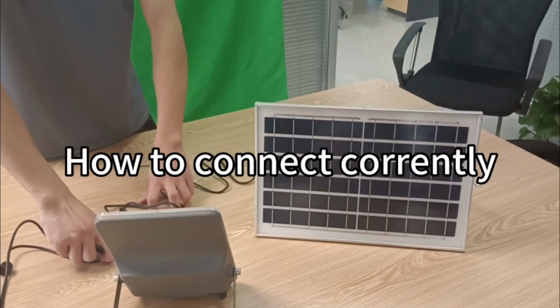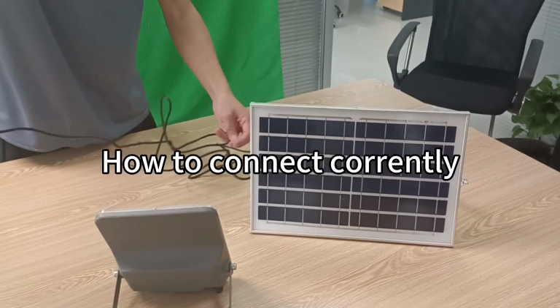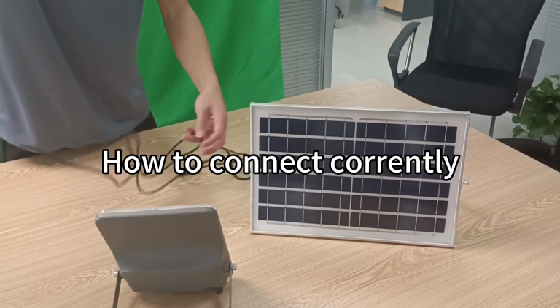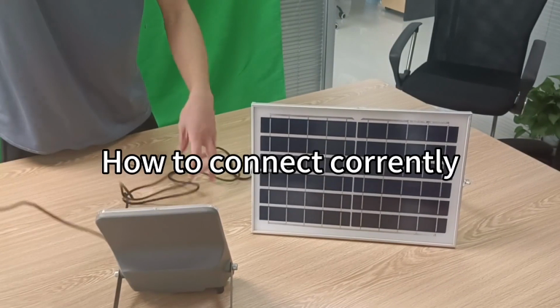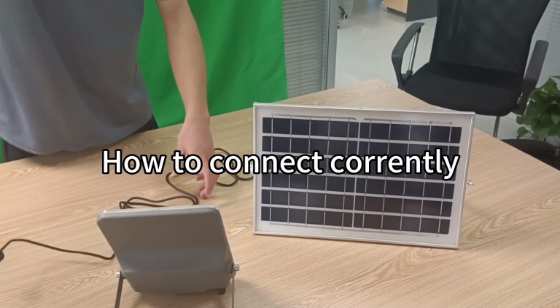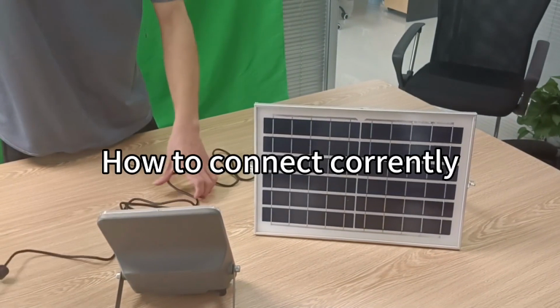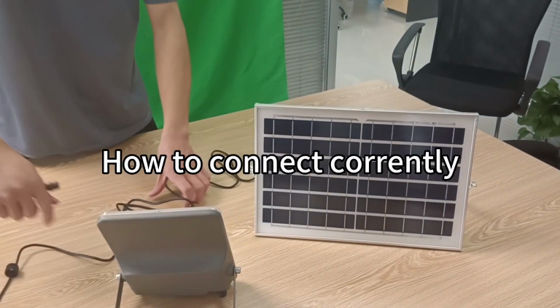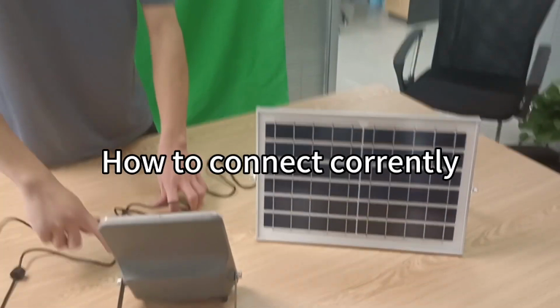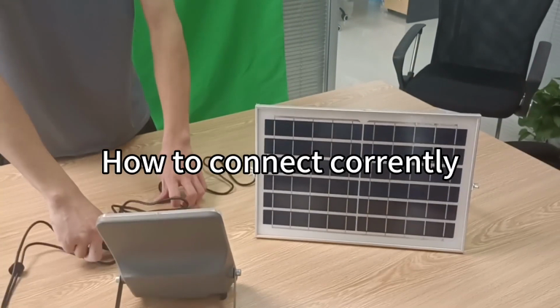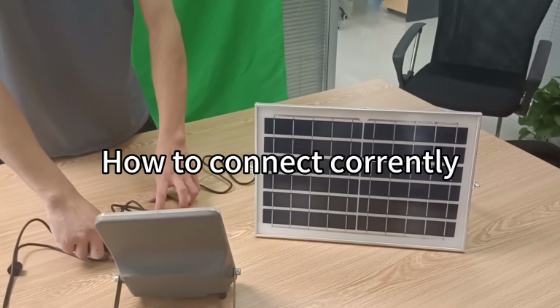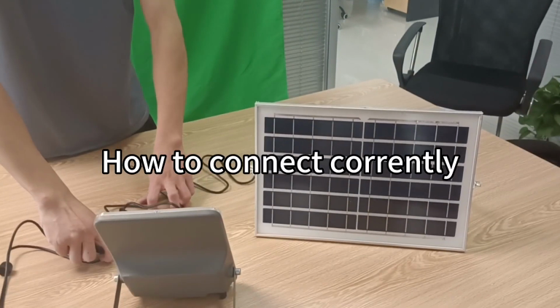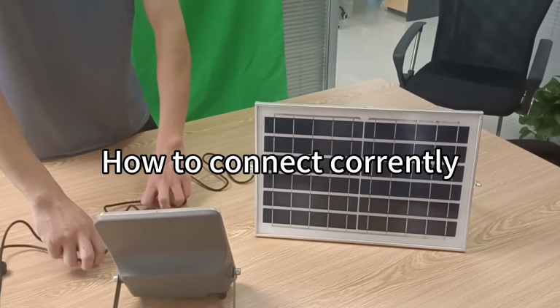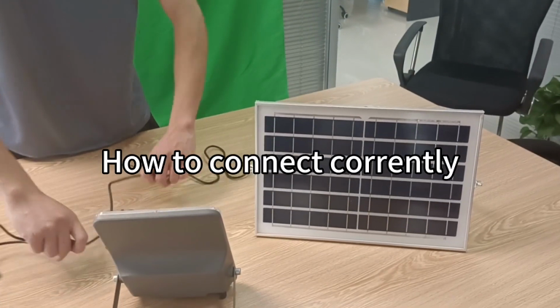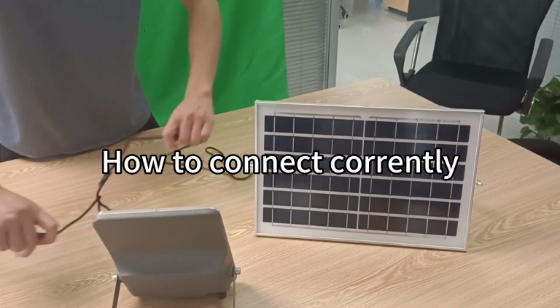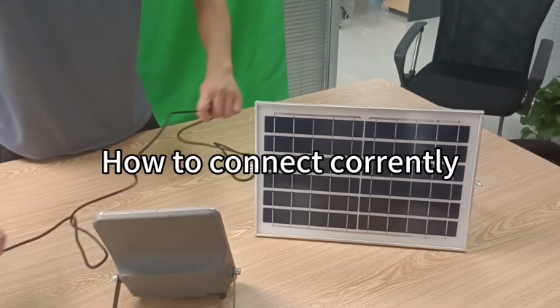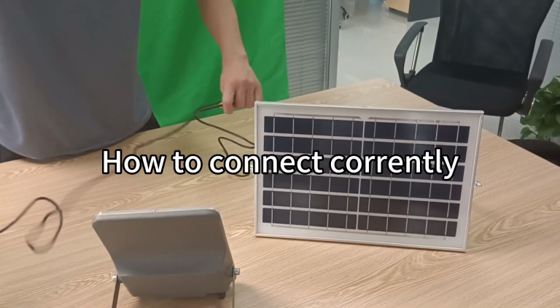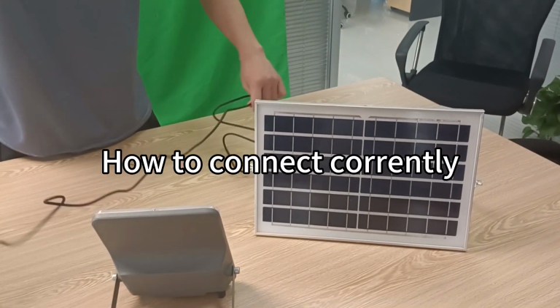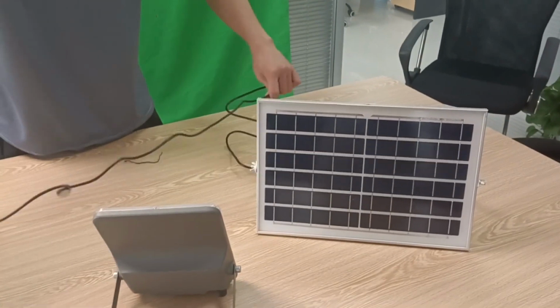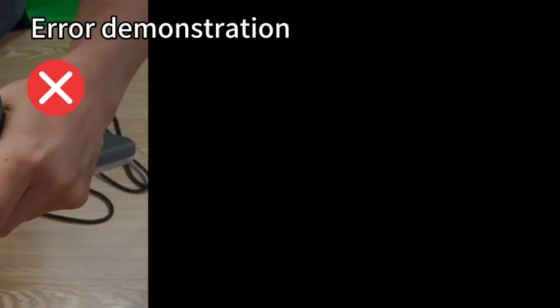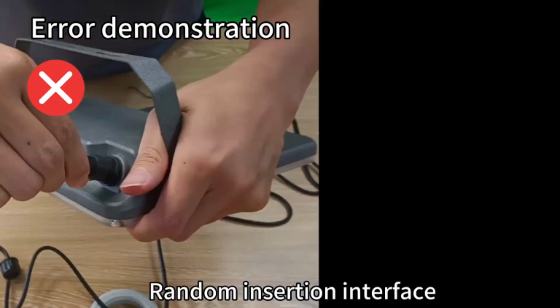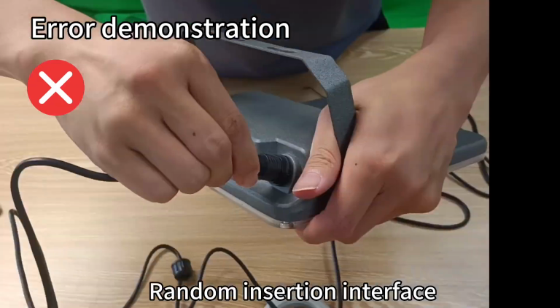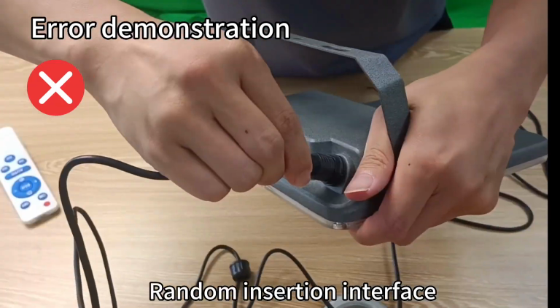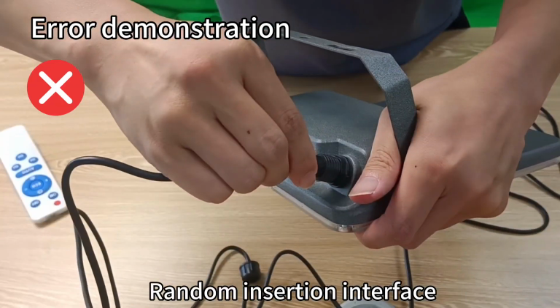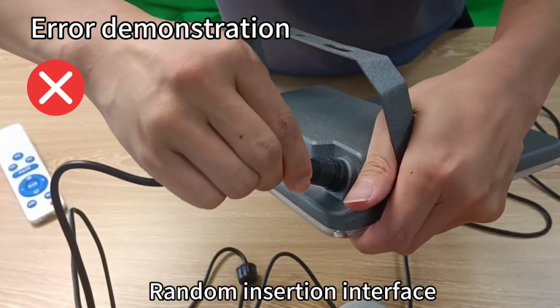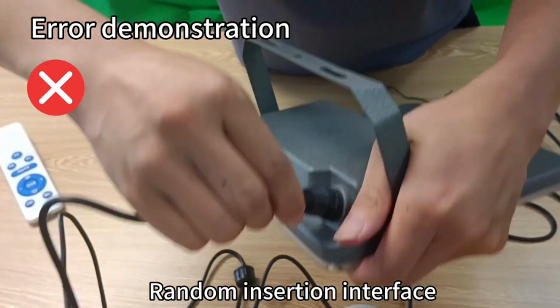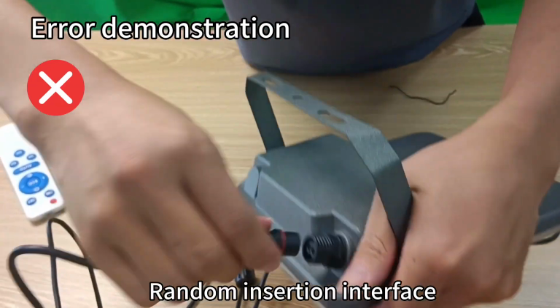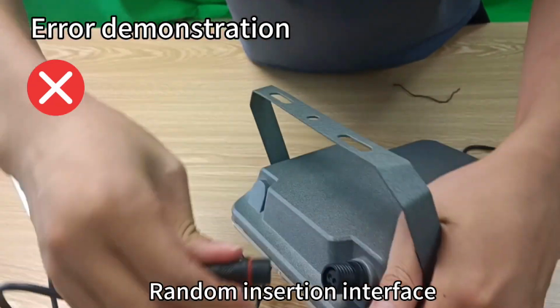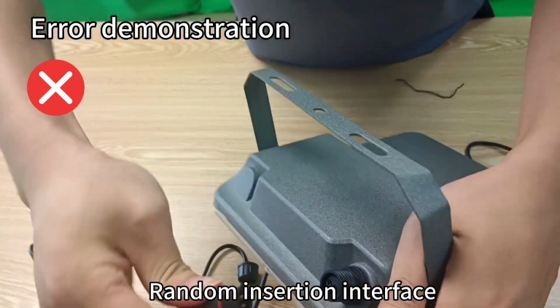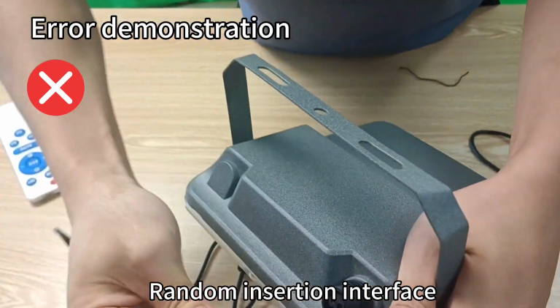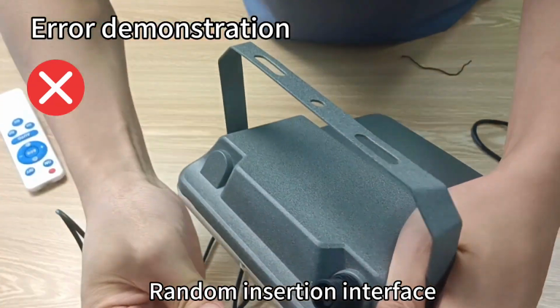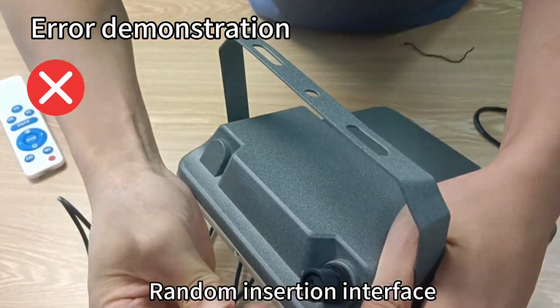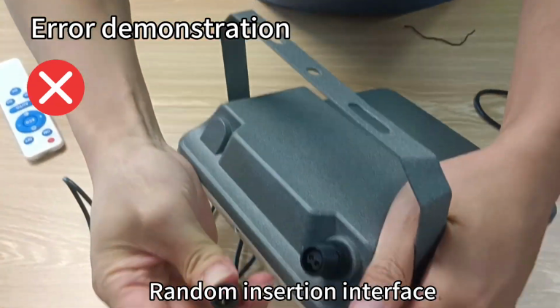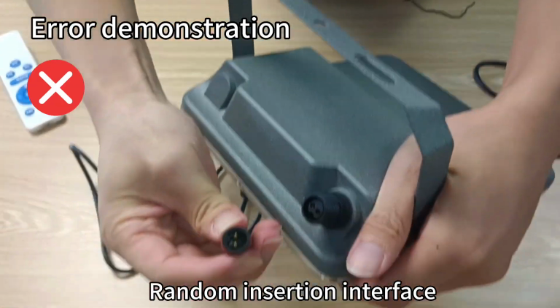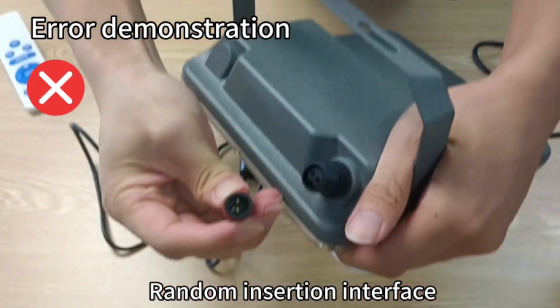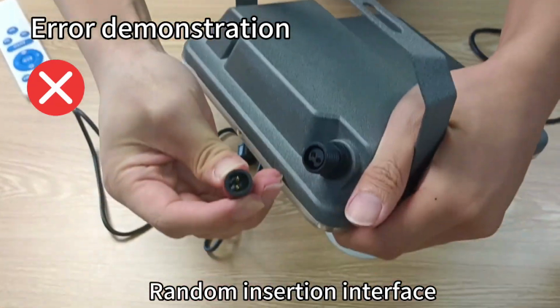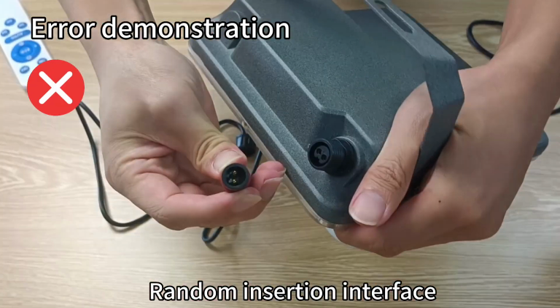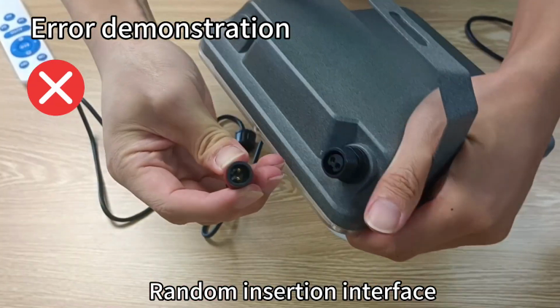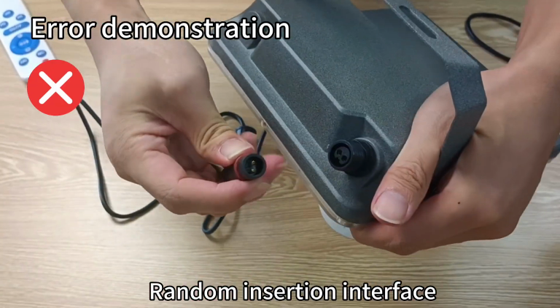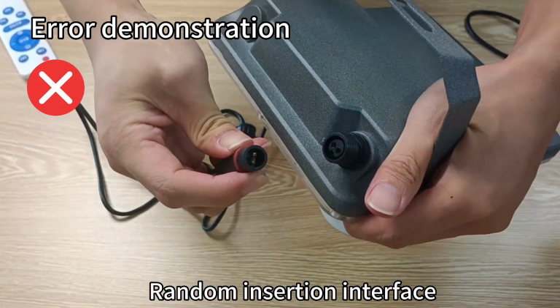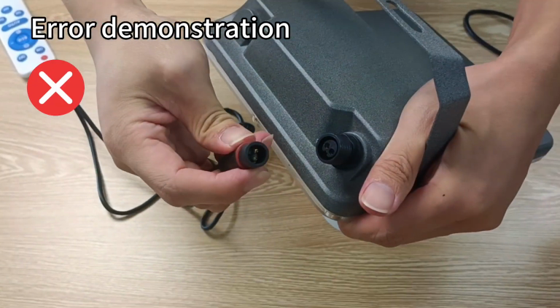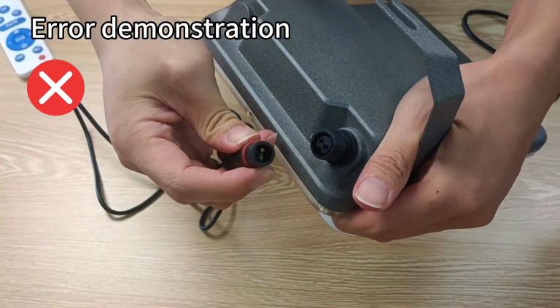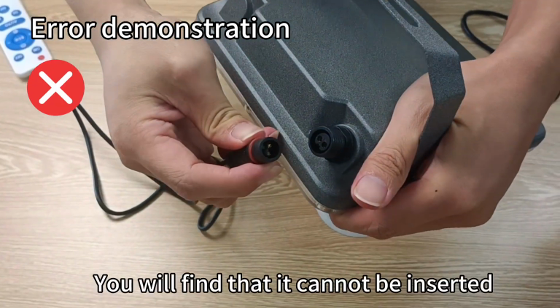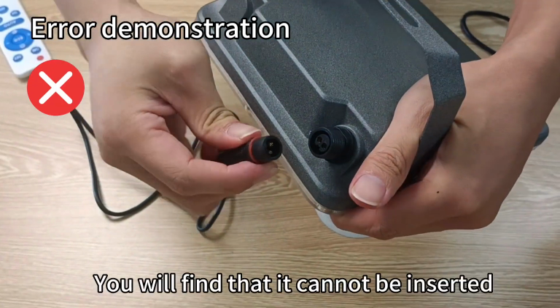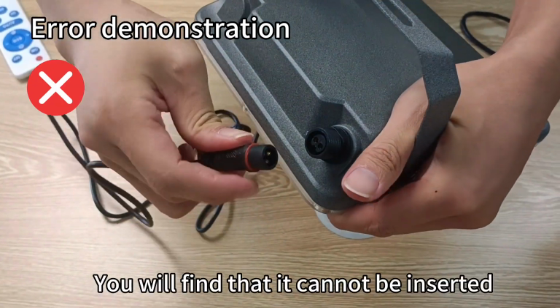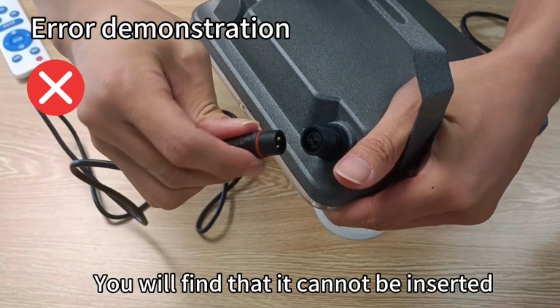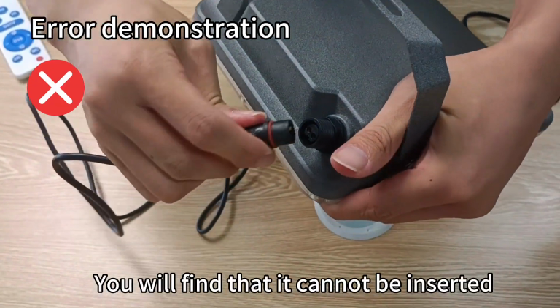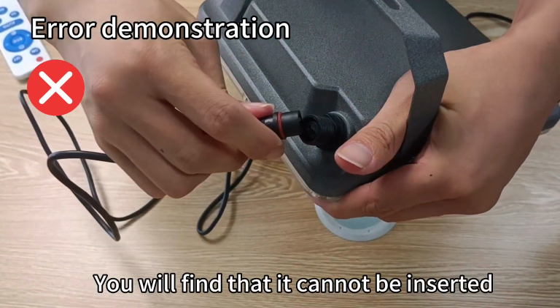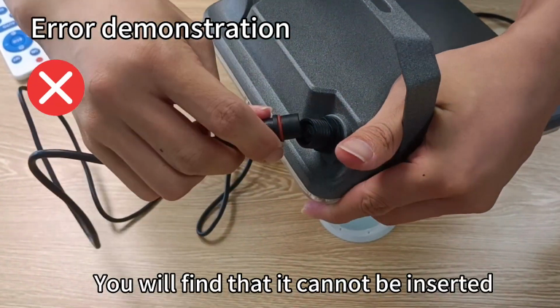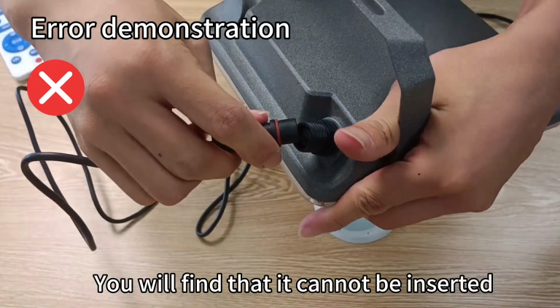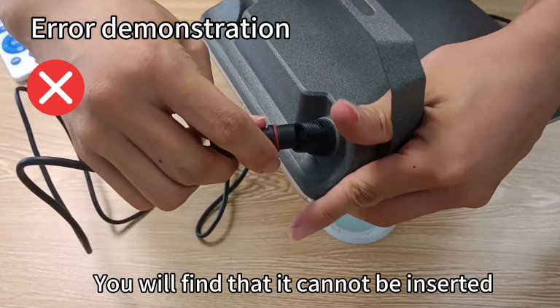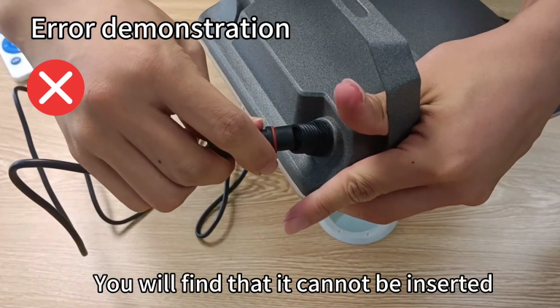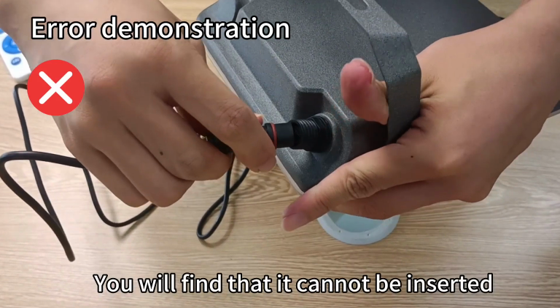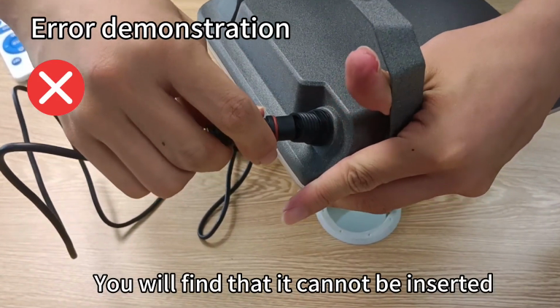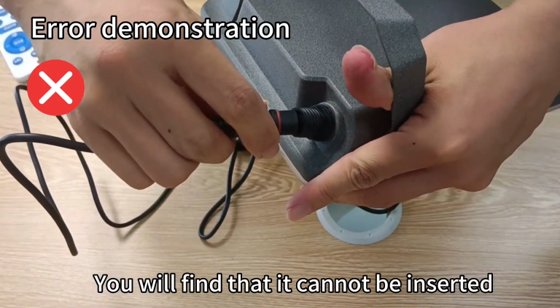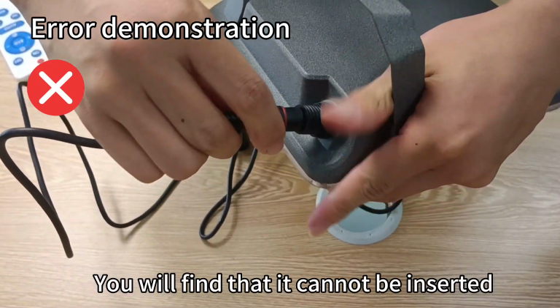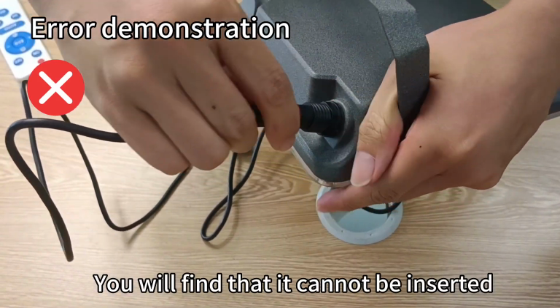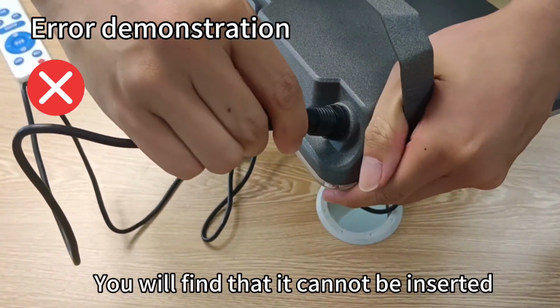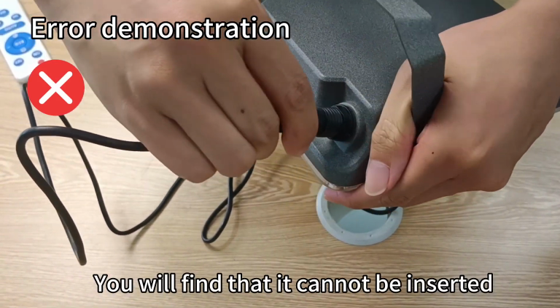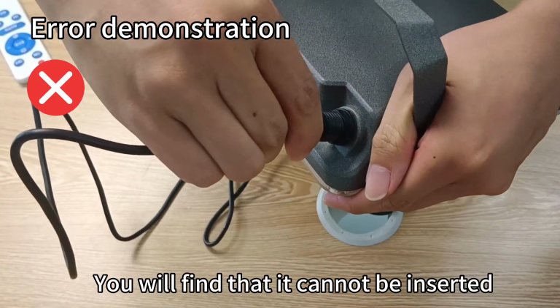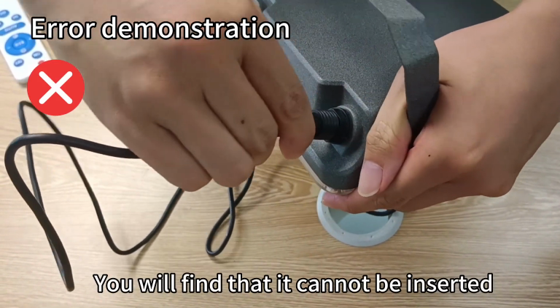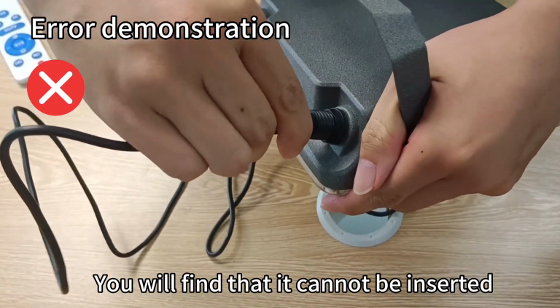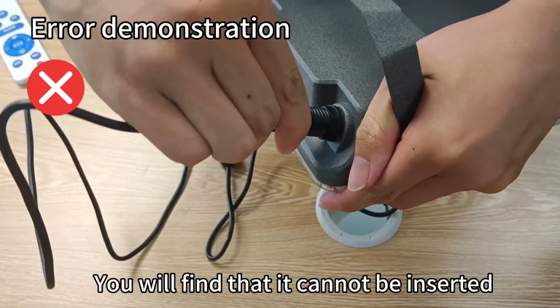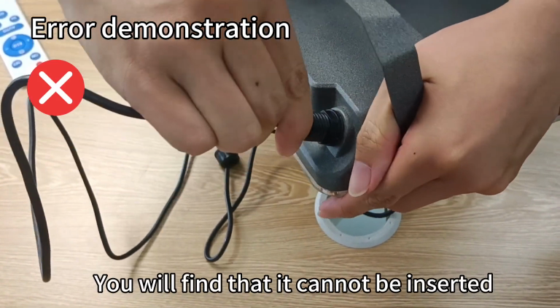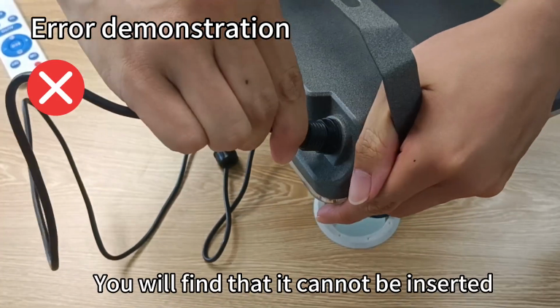How to connect correctly? If you randomly insert the interface, you will find that it cannot be inserted.